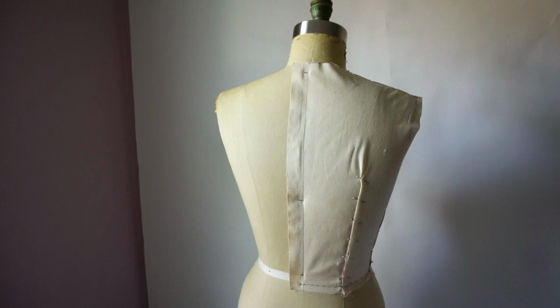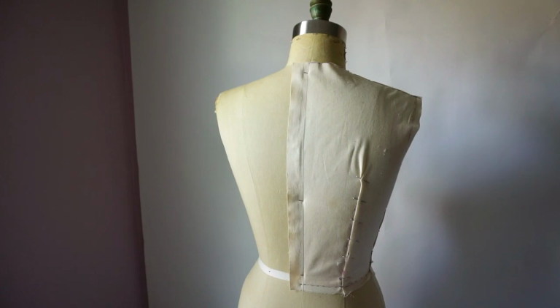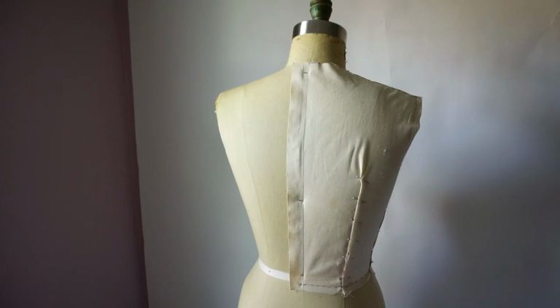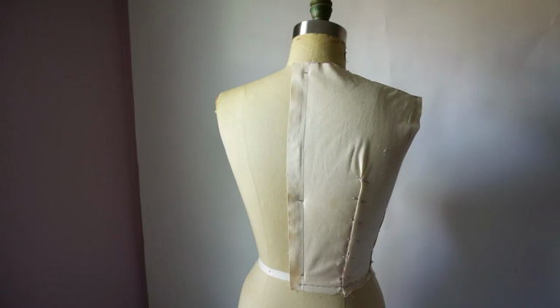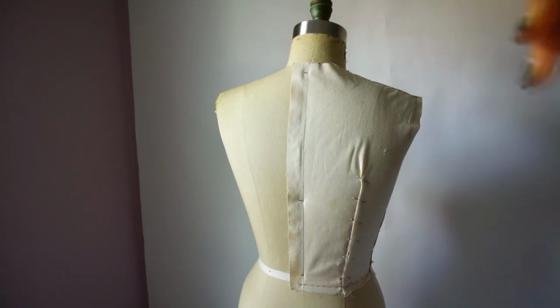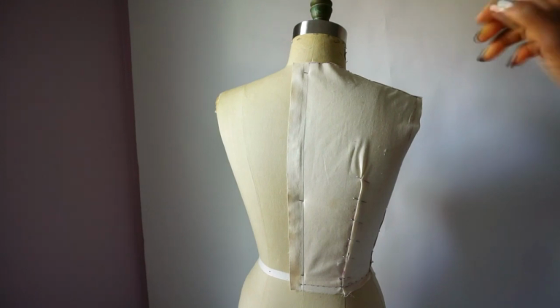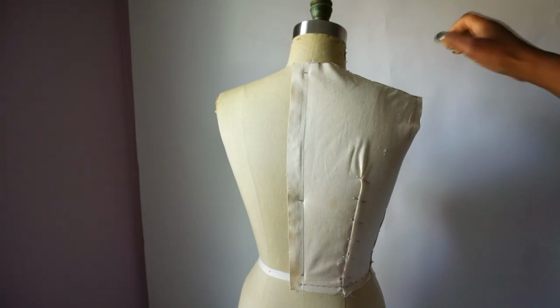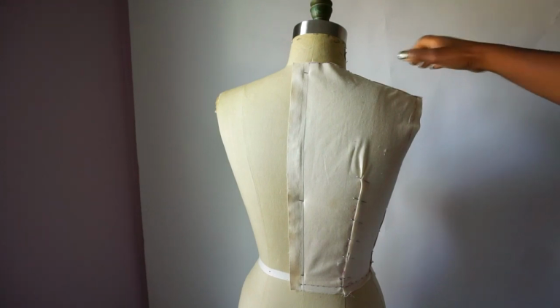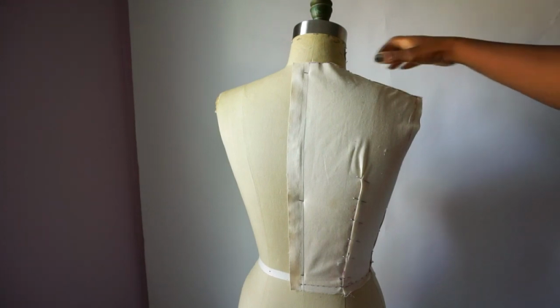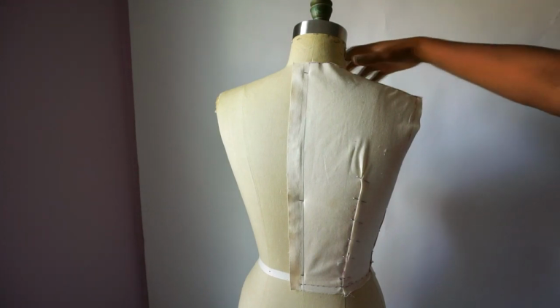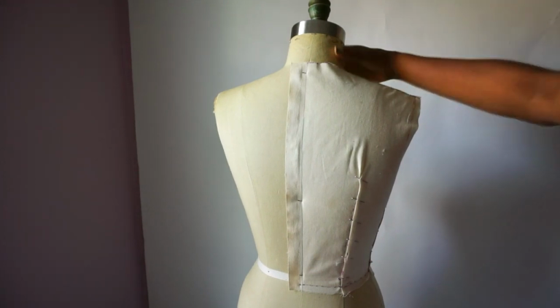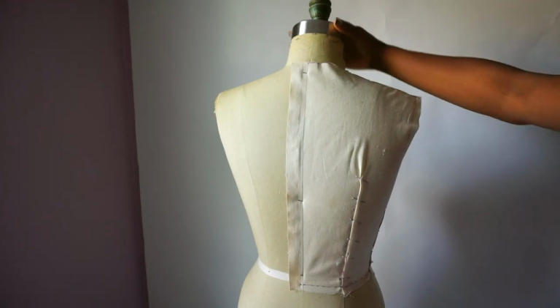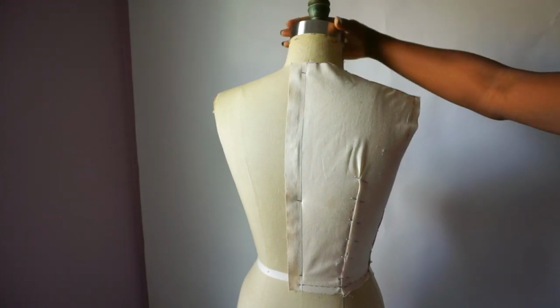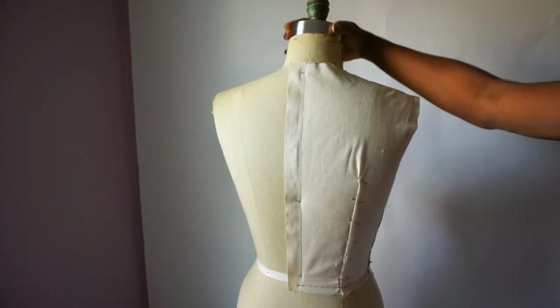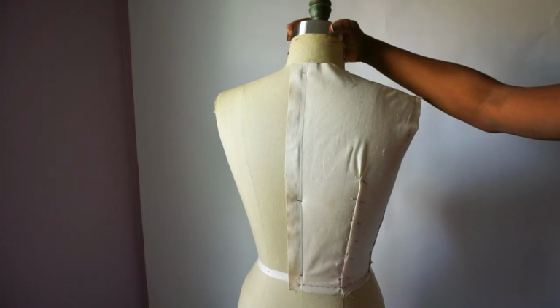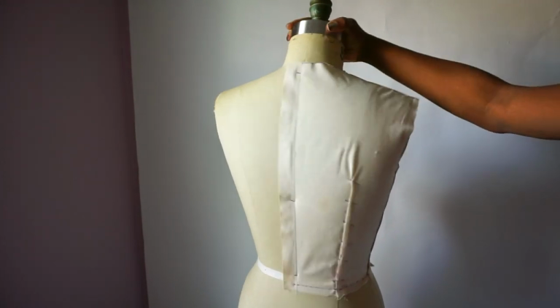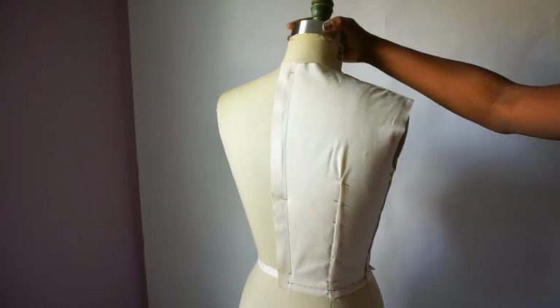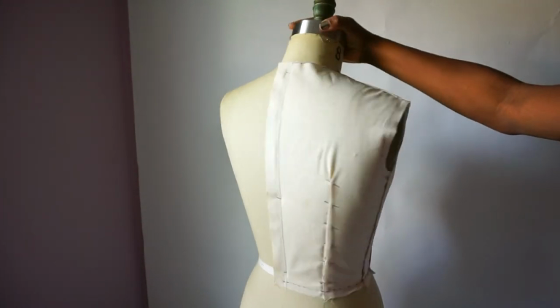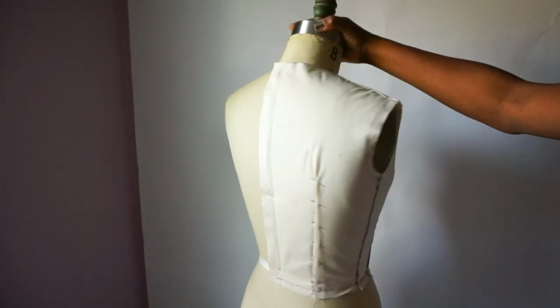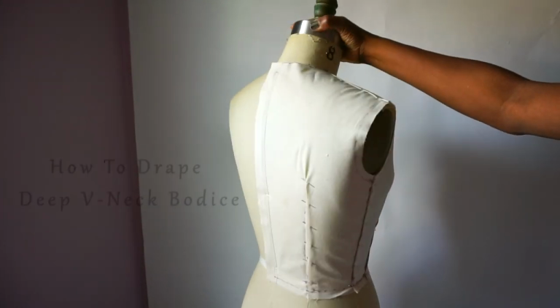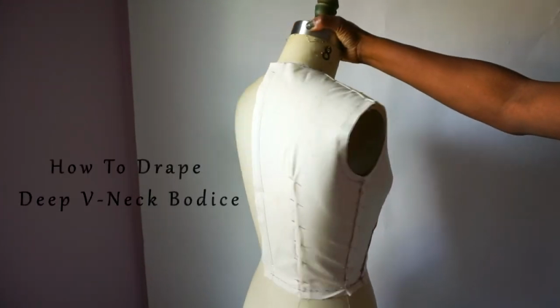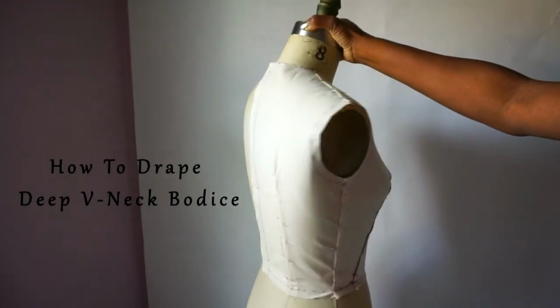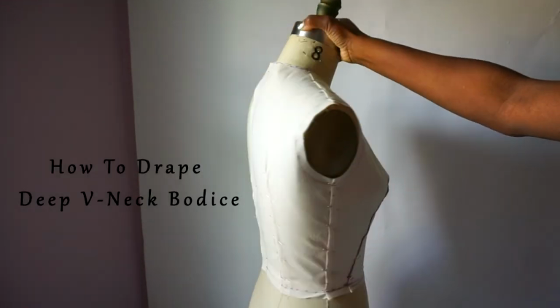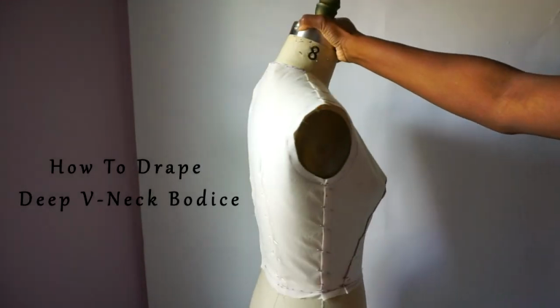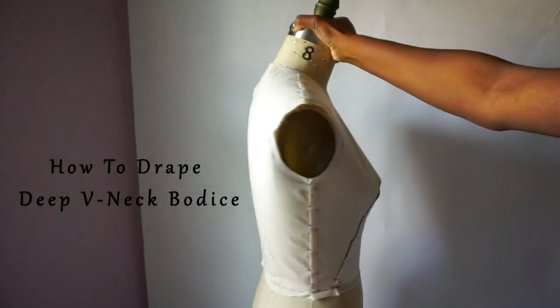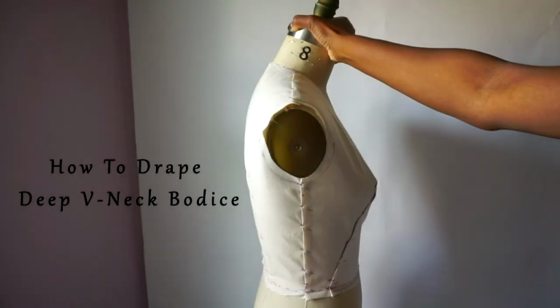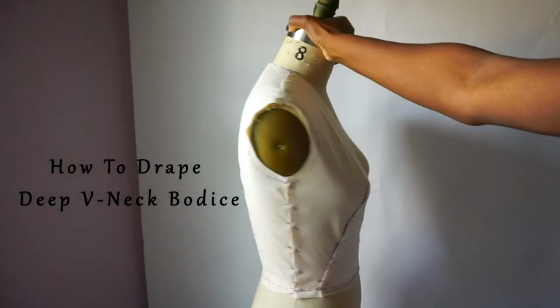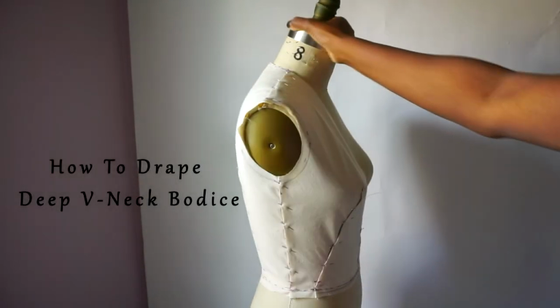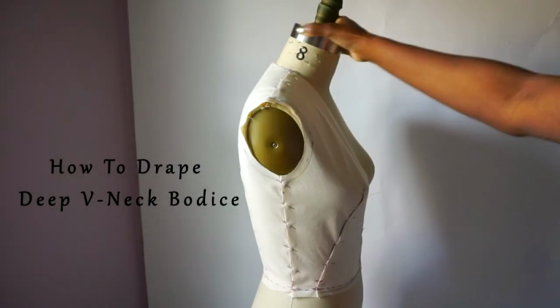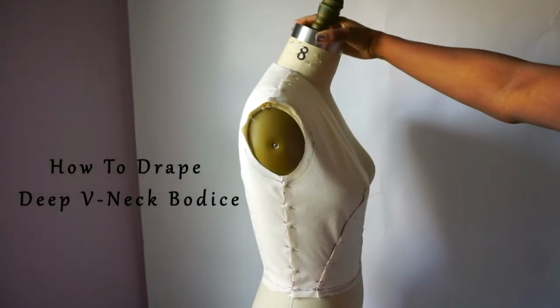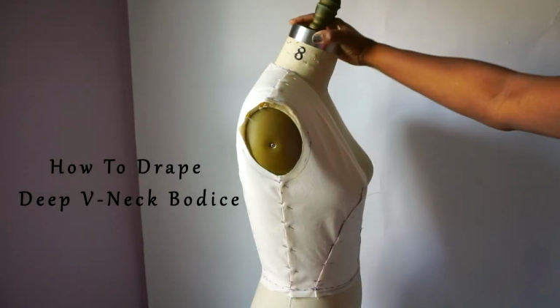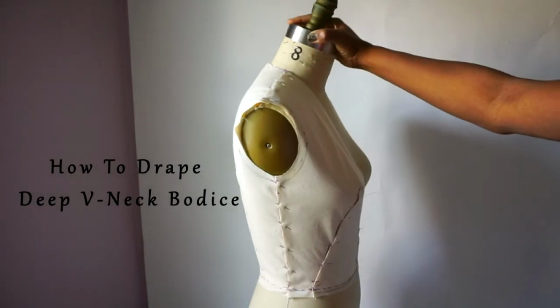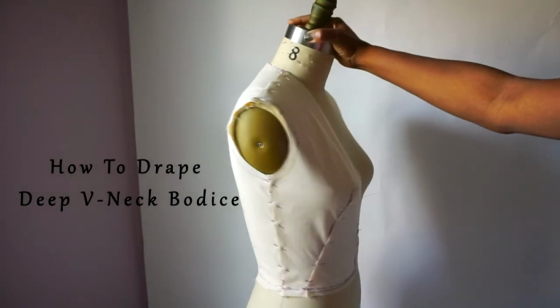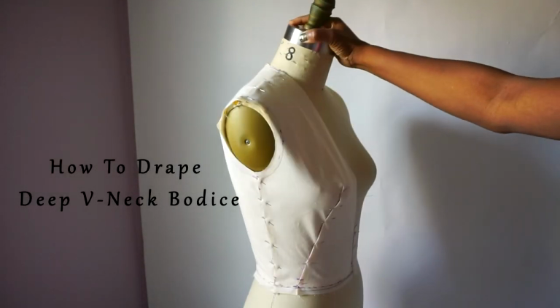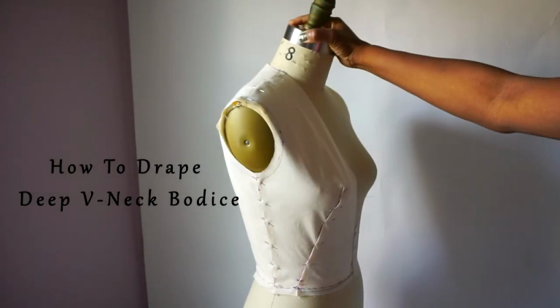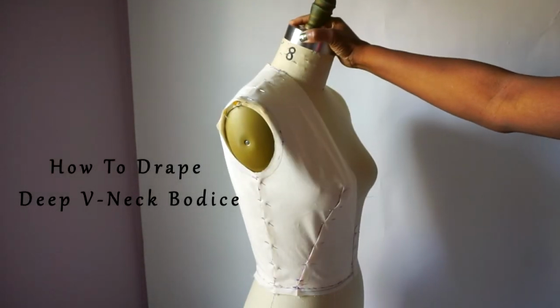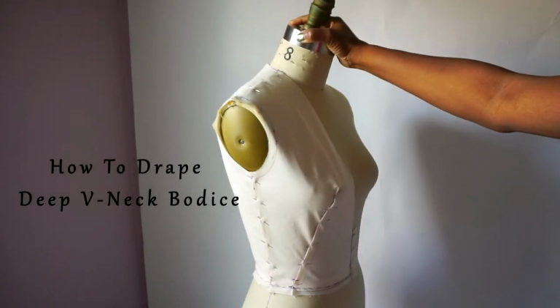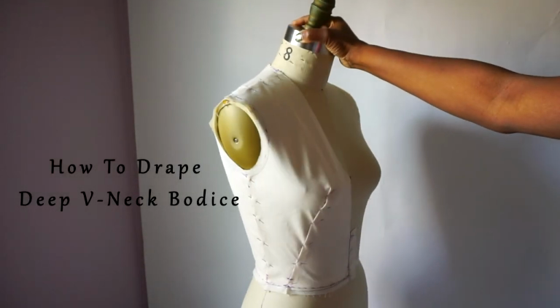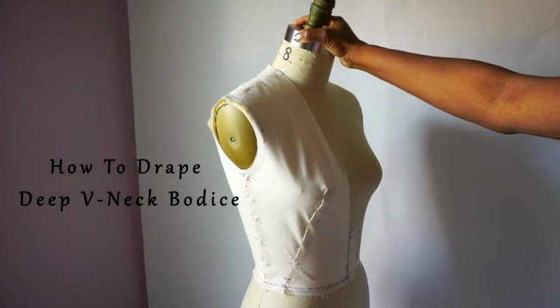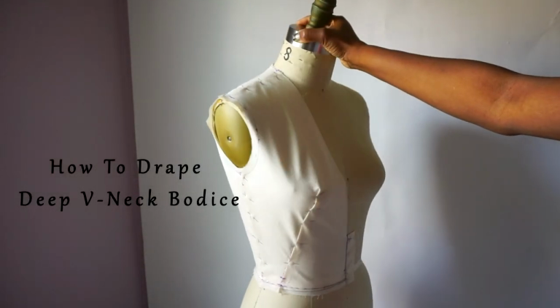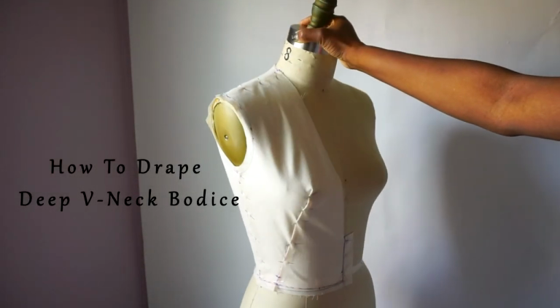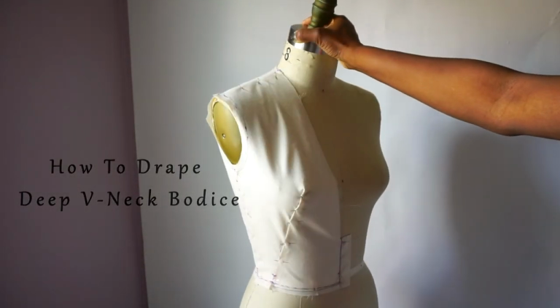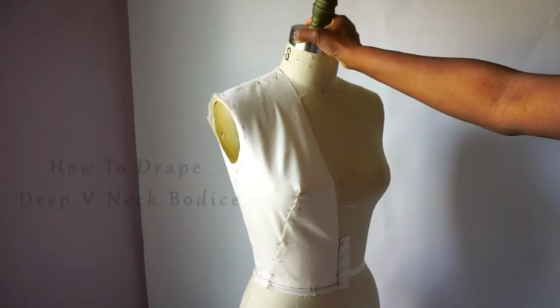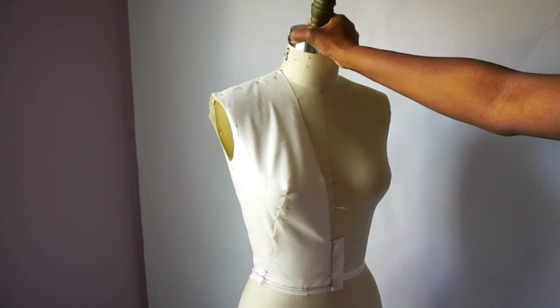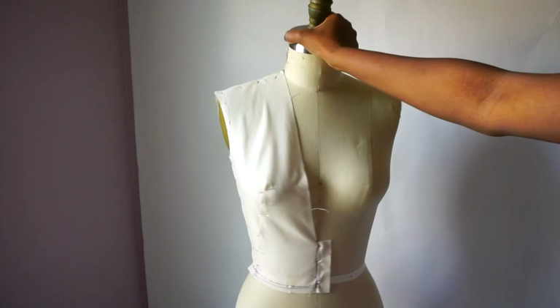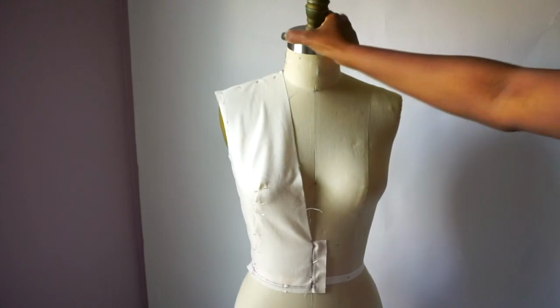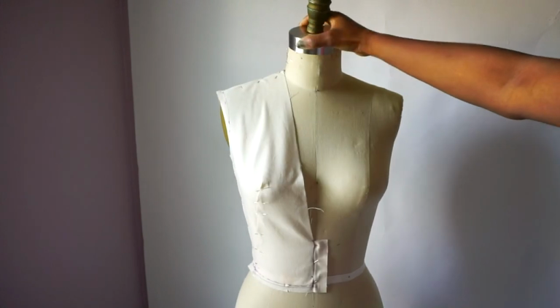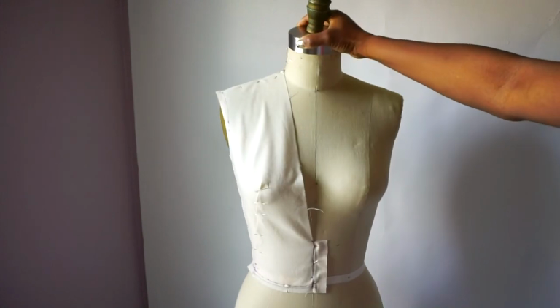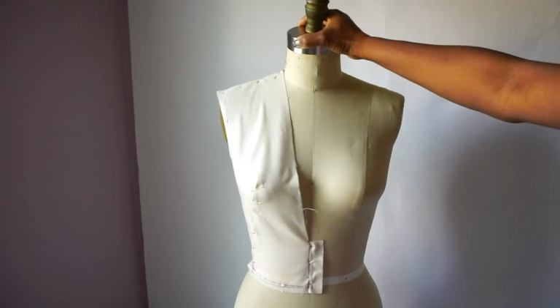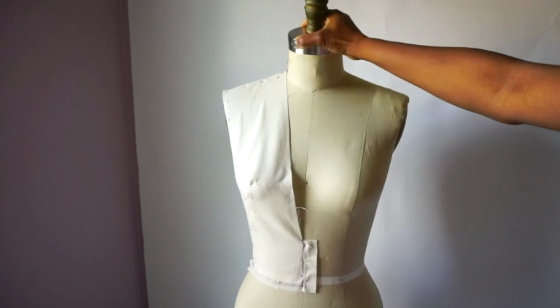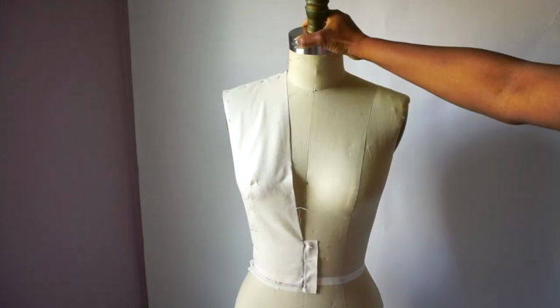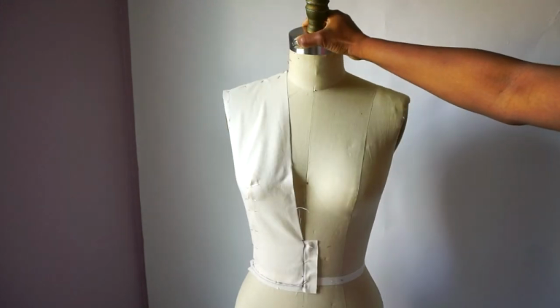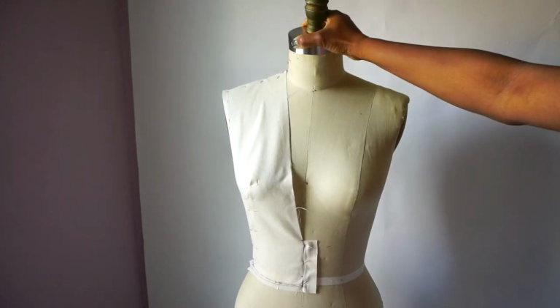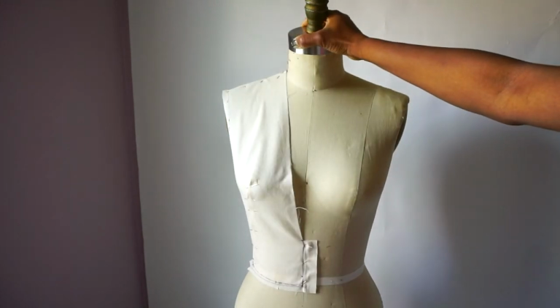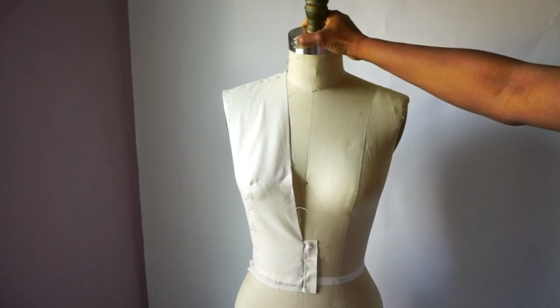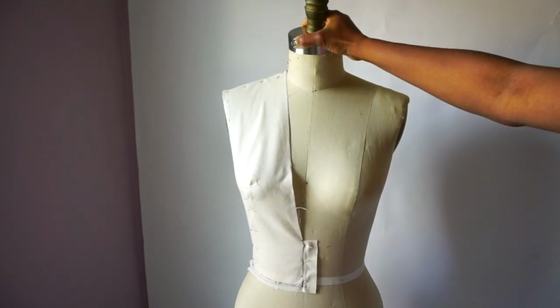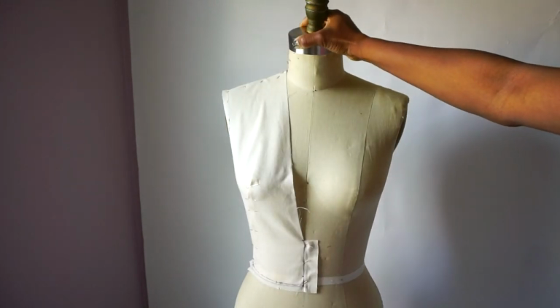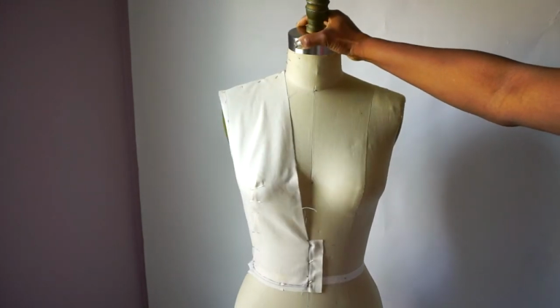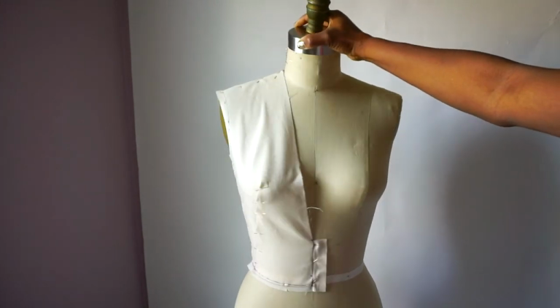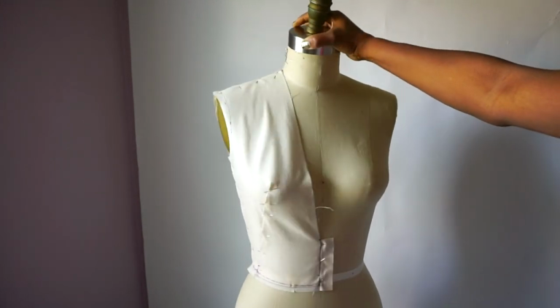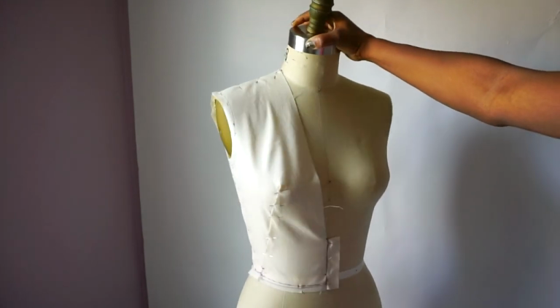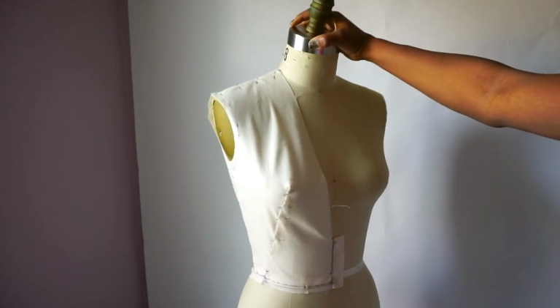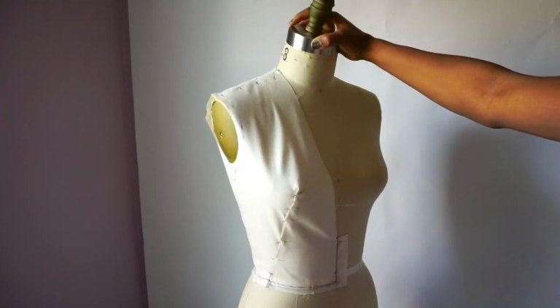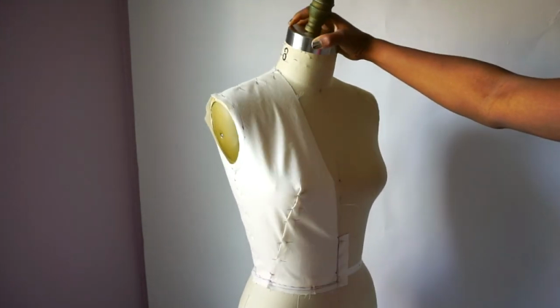Hey guys, it's Deanna Tabua here, and in this video I'm going to show you how to drape a deep V-neck bodice. So let's begin.